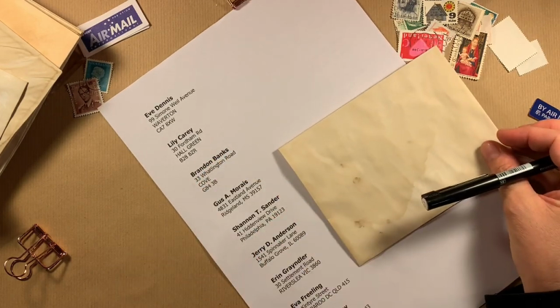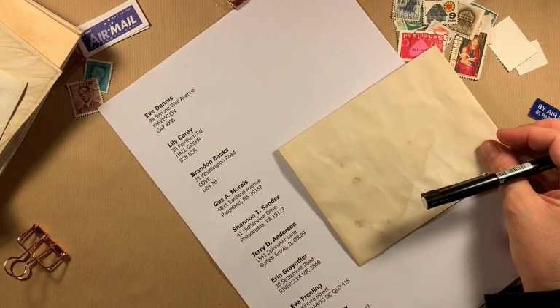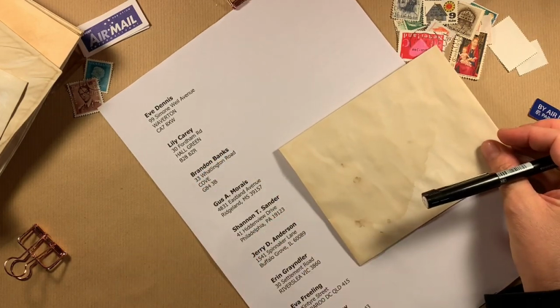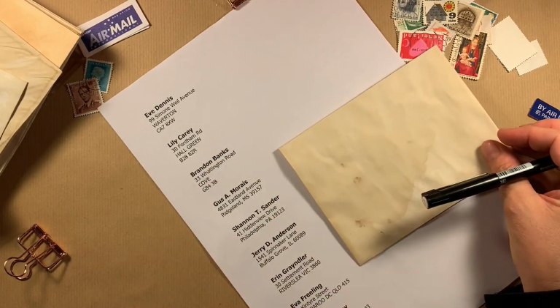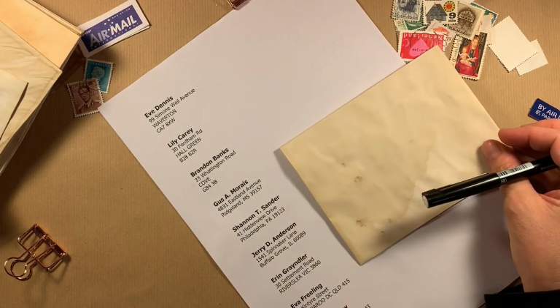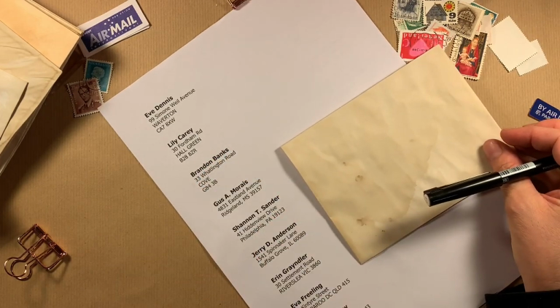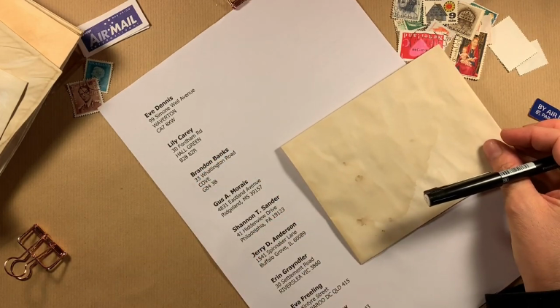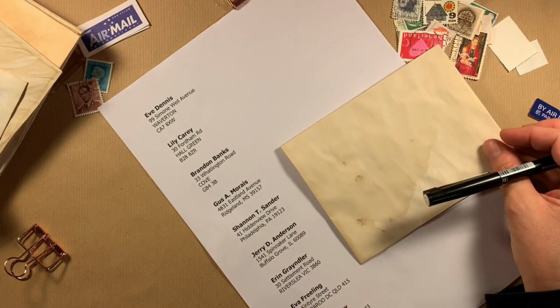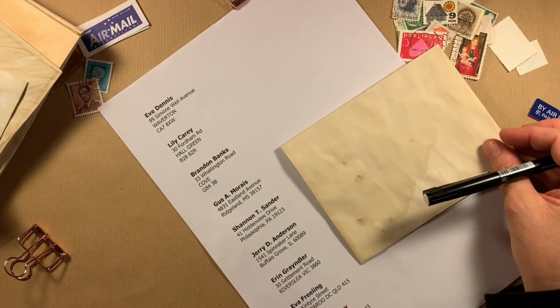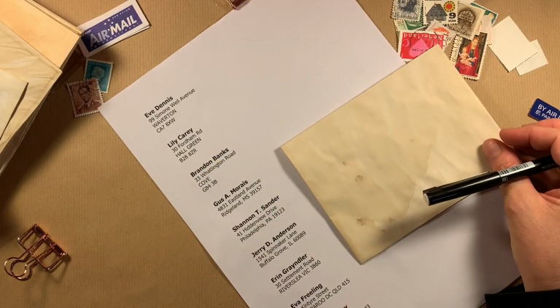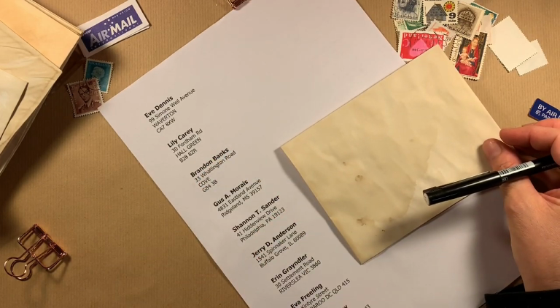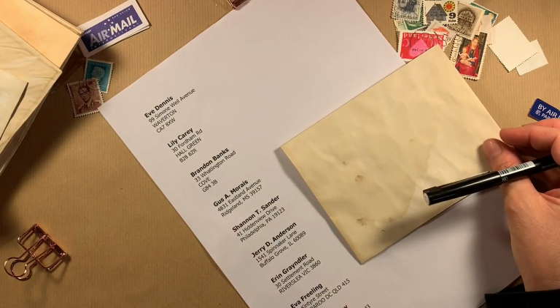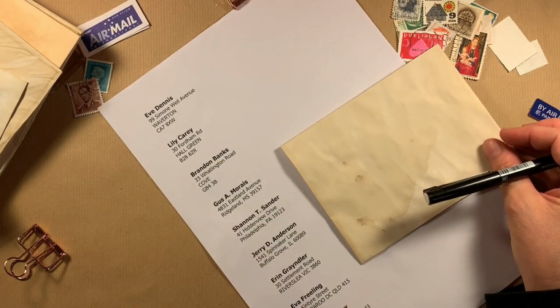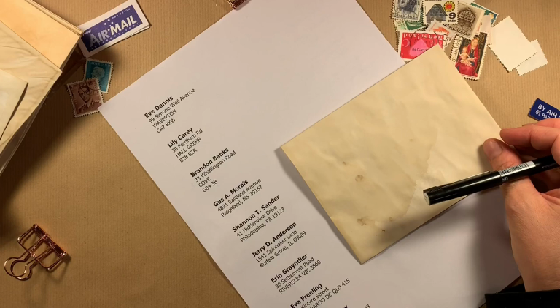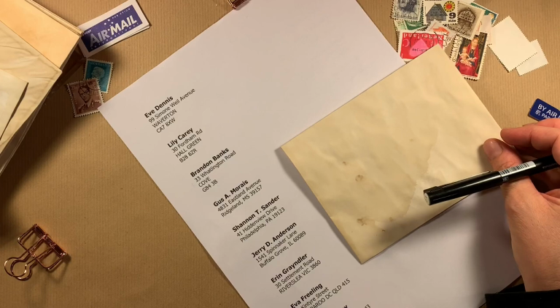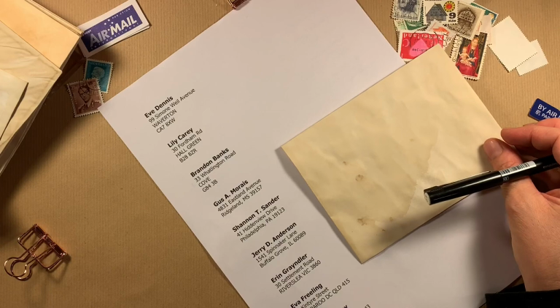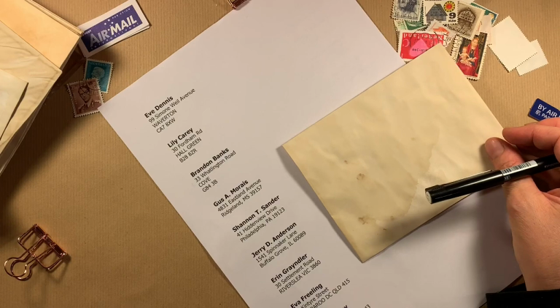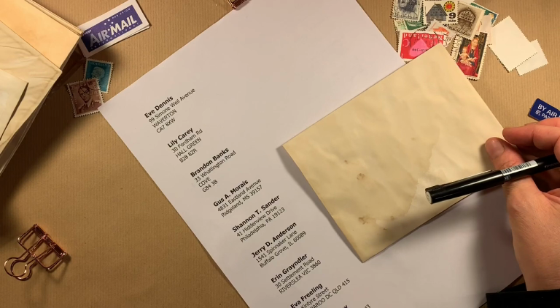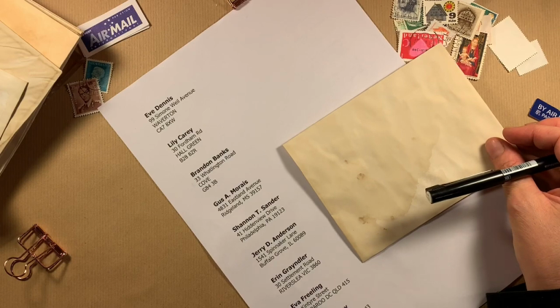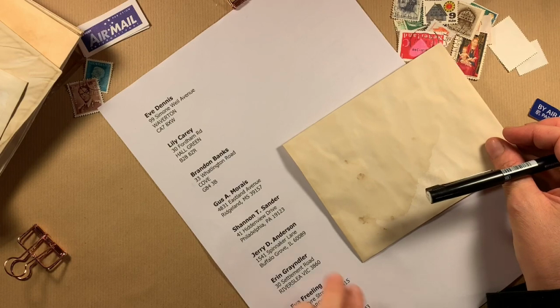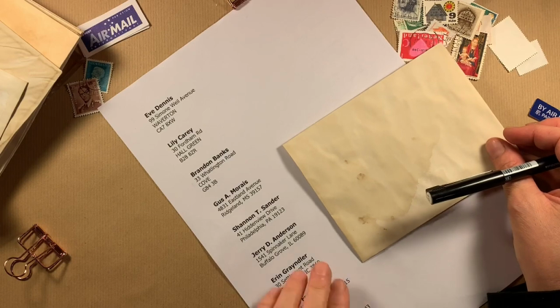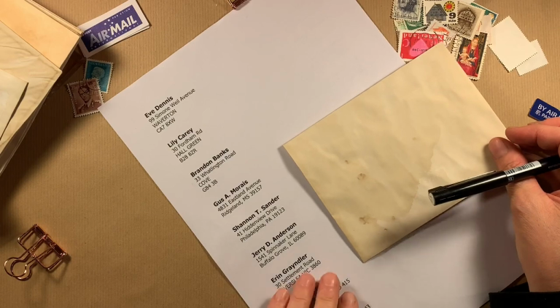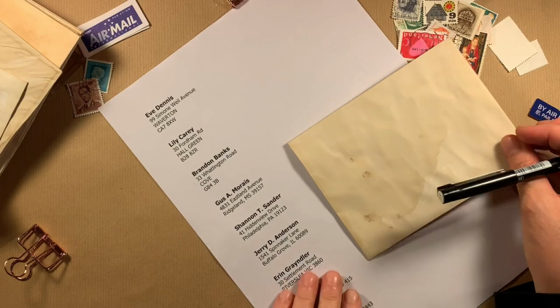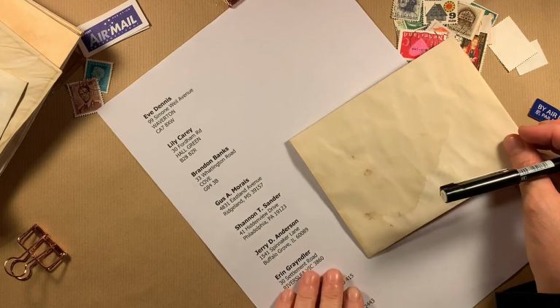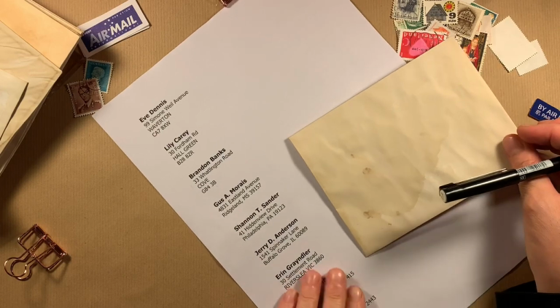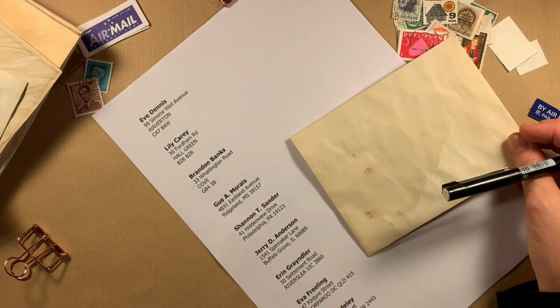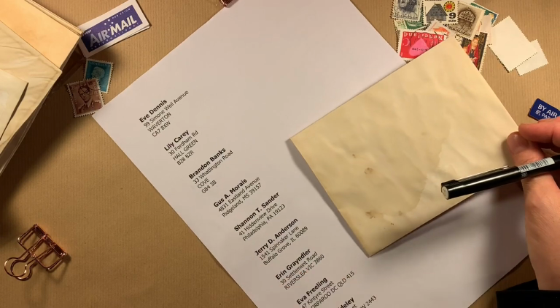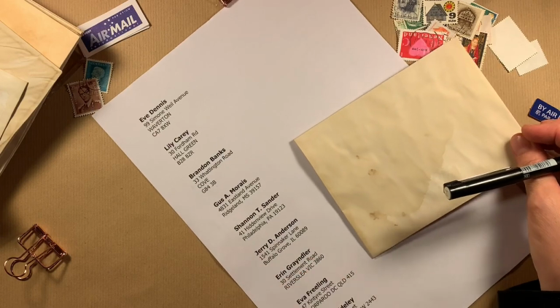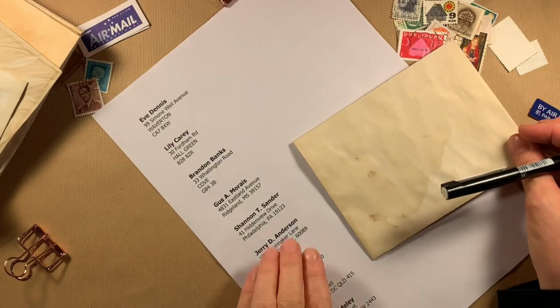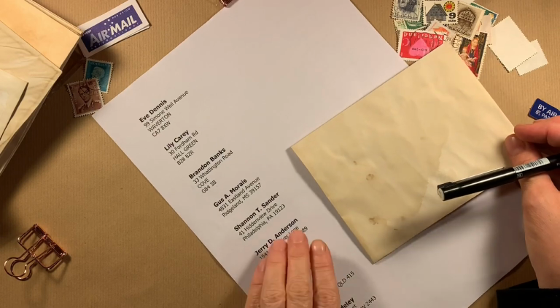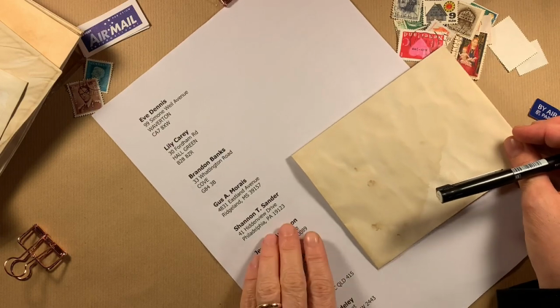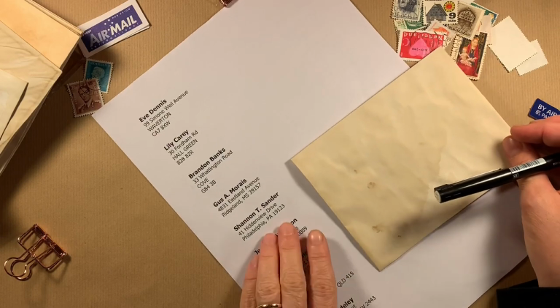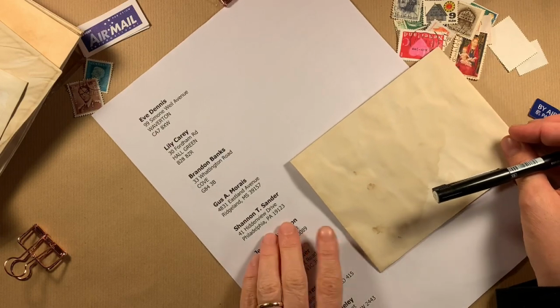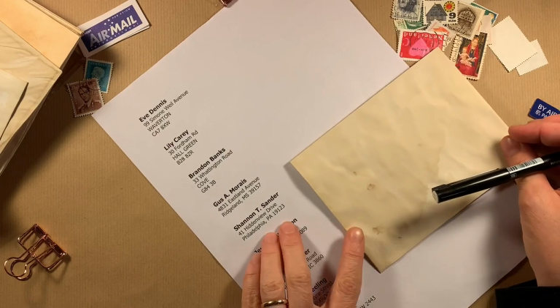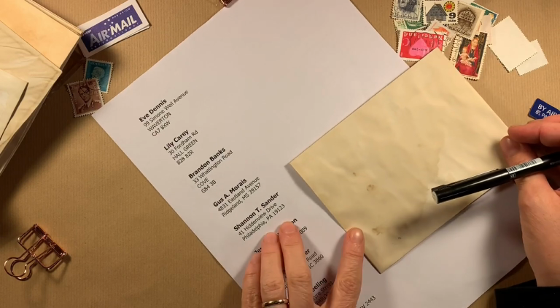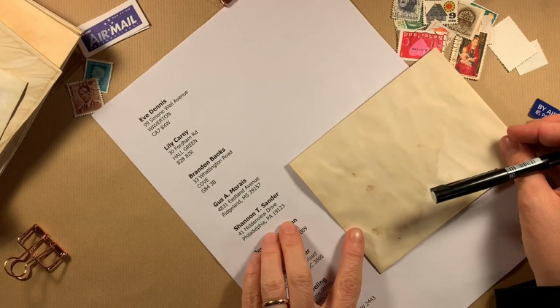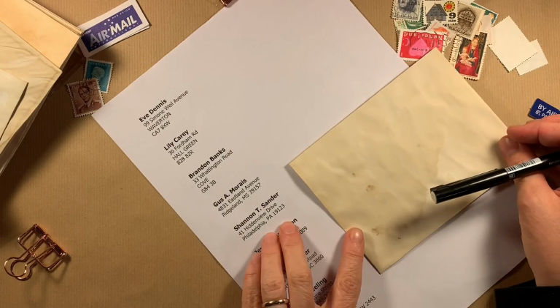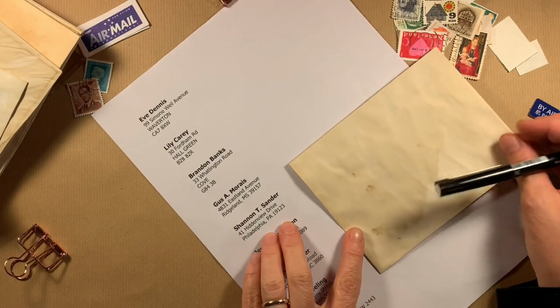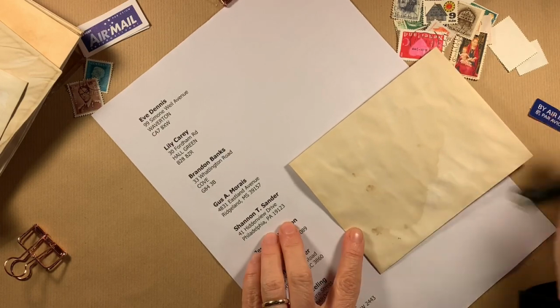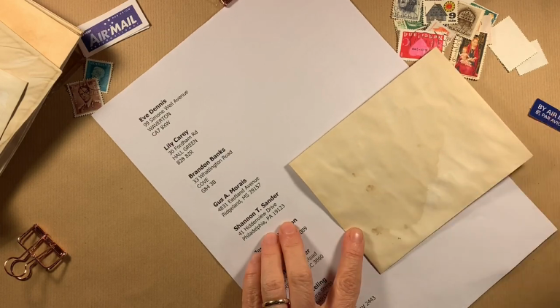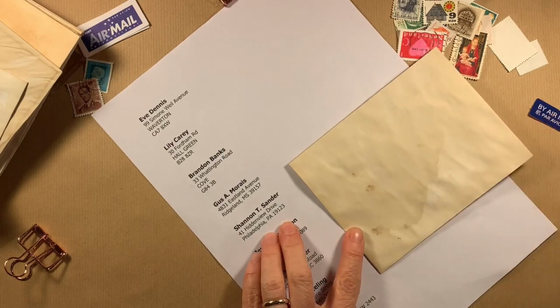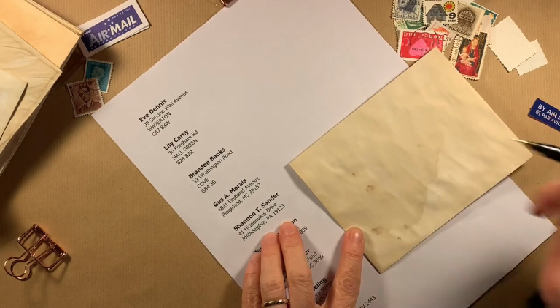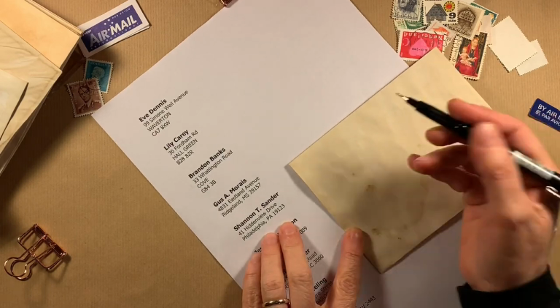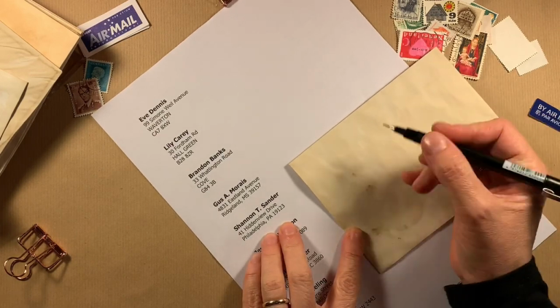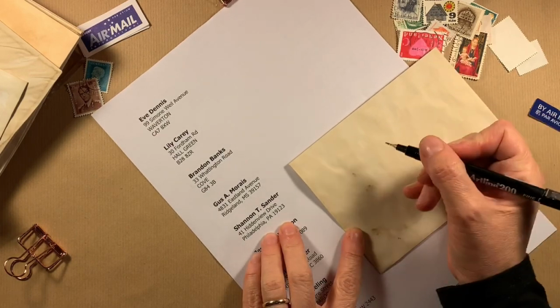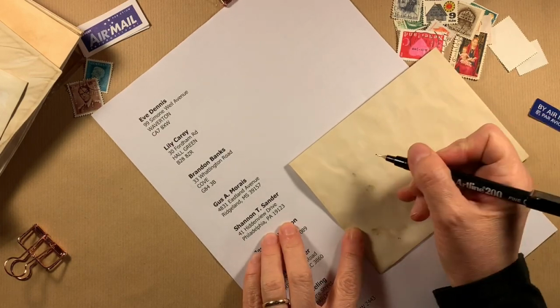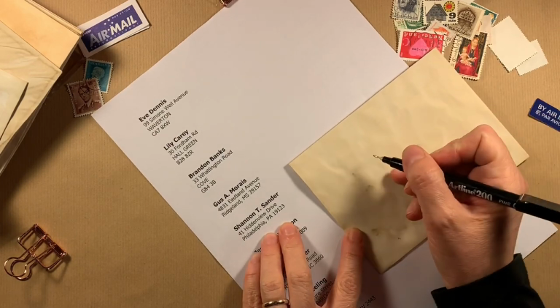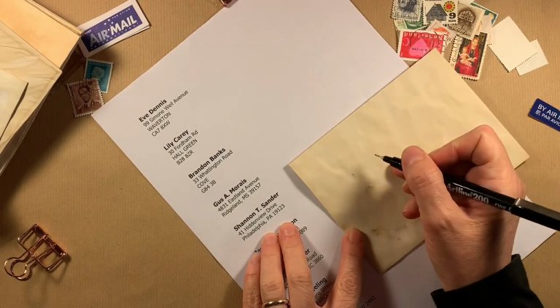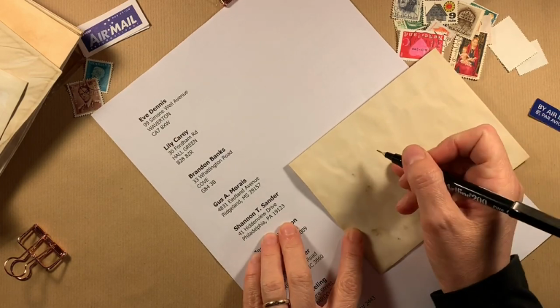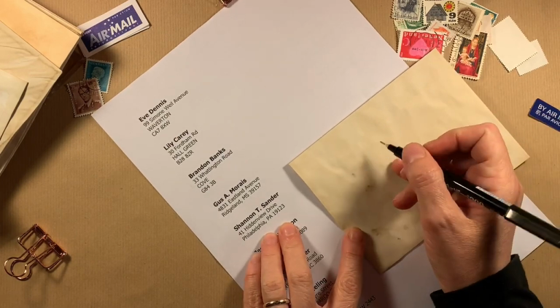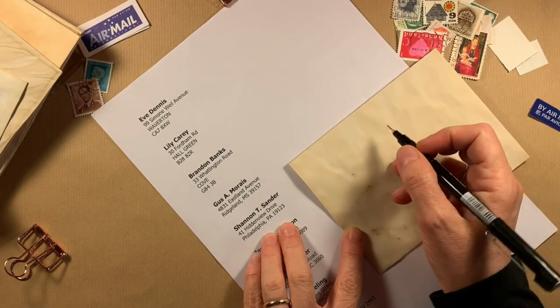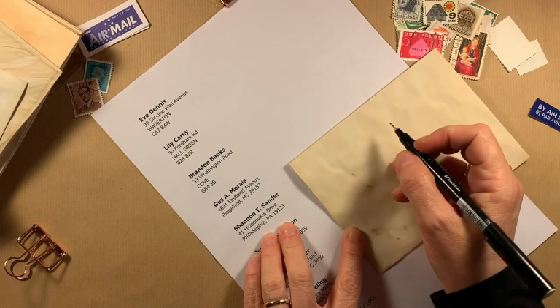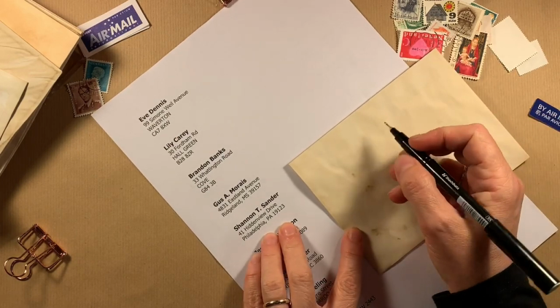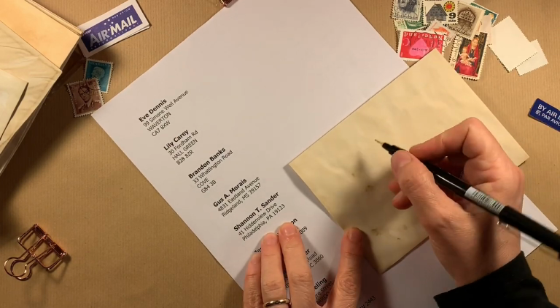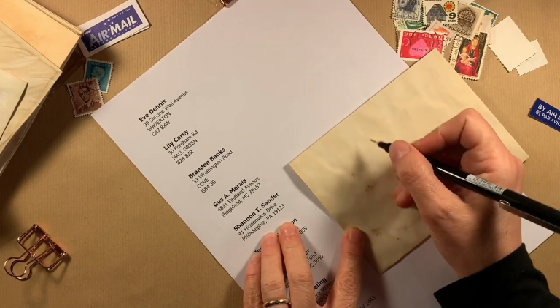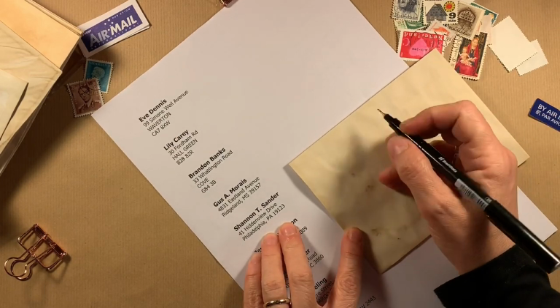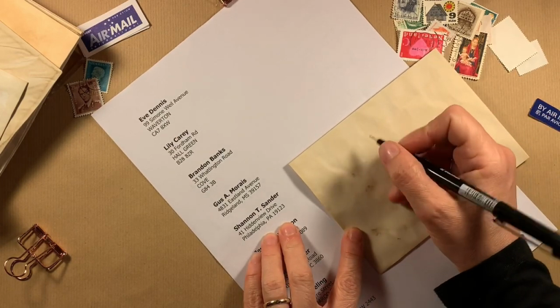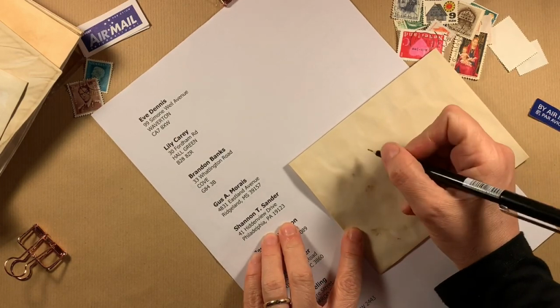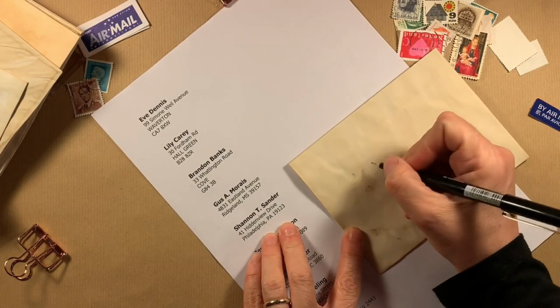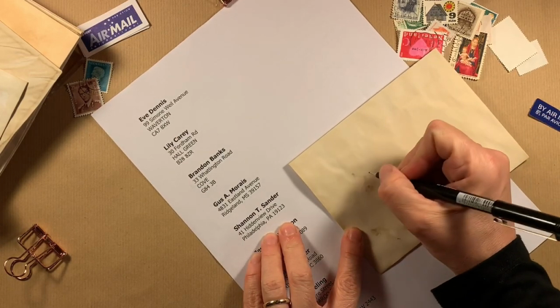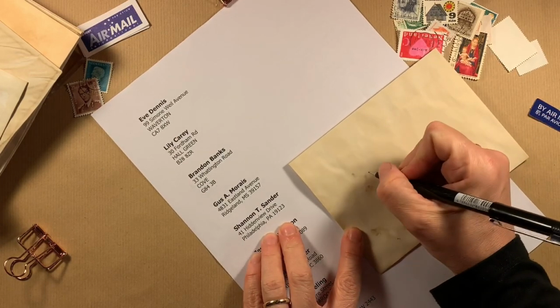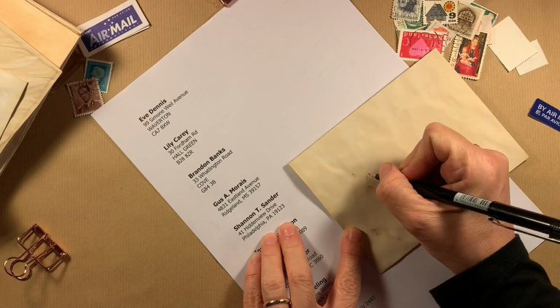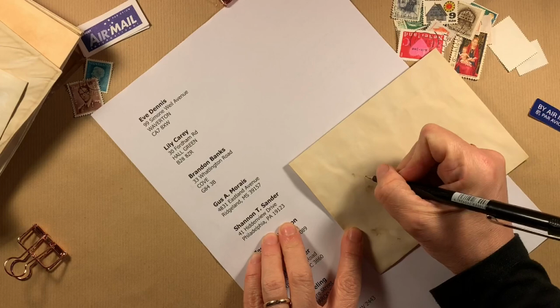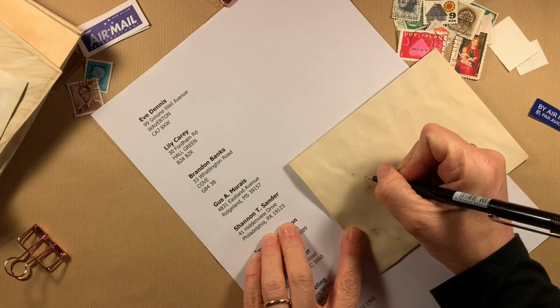So let's choose one that we like — I might just go with this one — and we're just going to write the address on it.